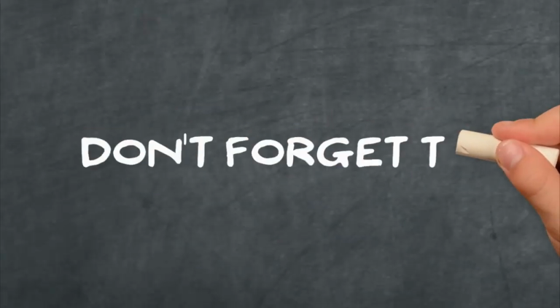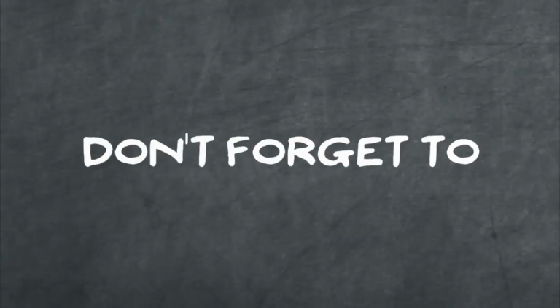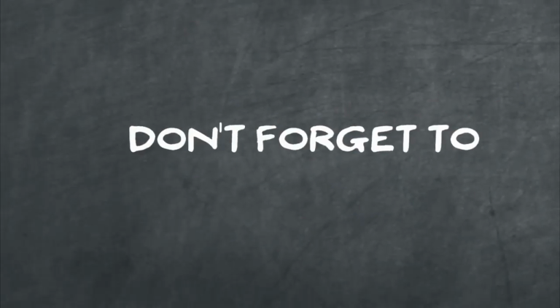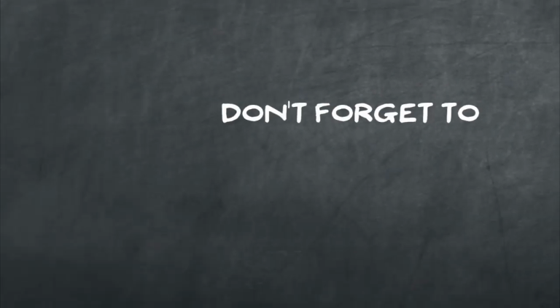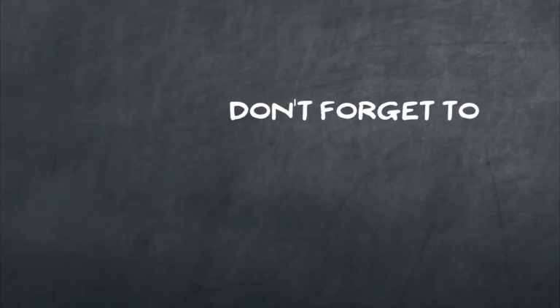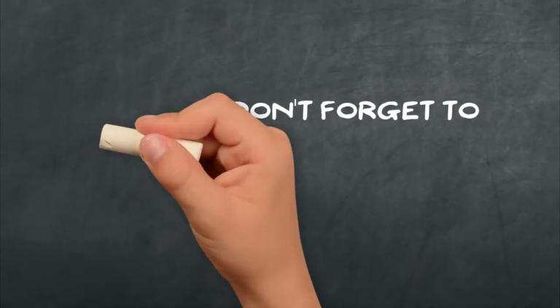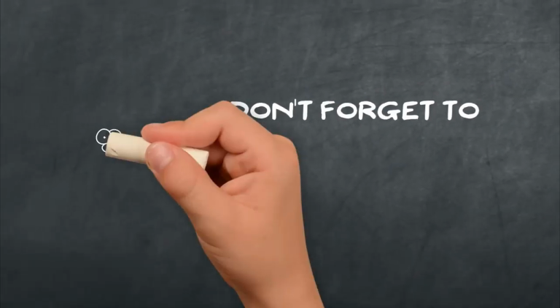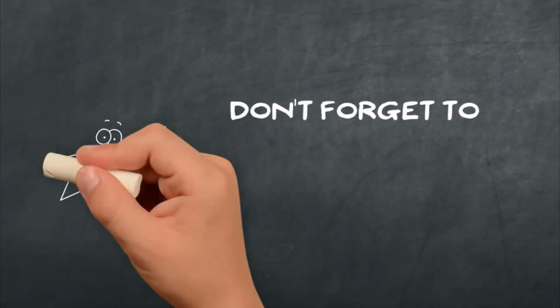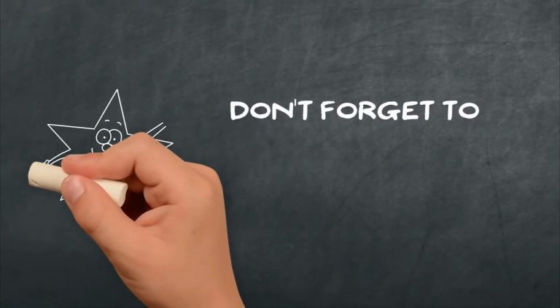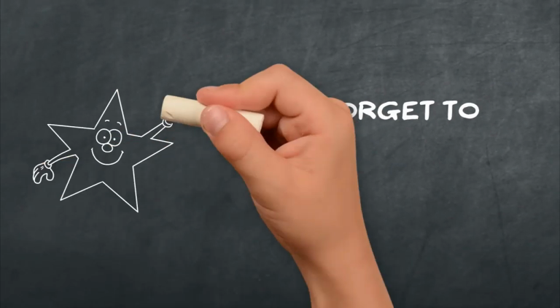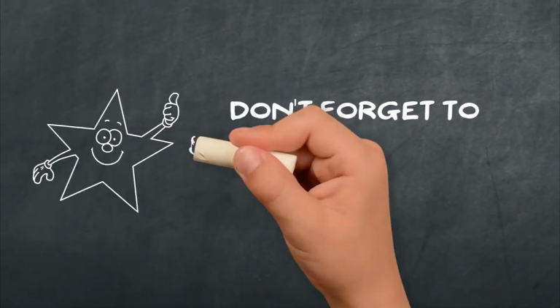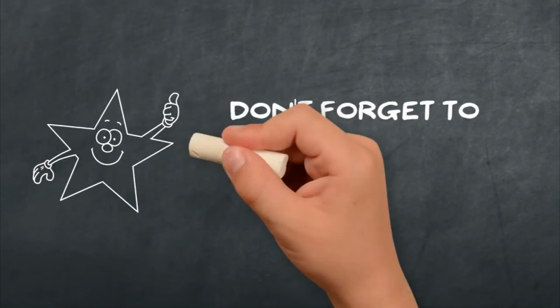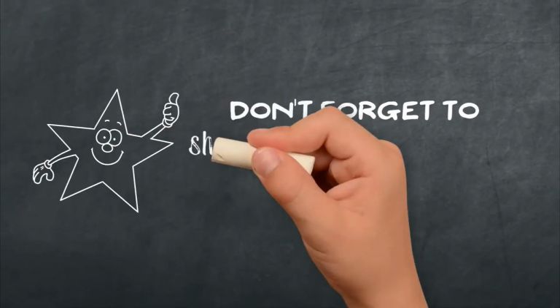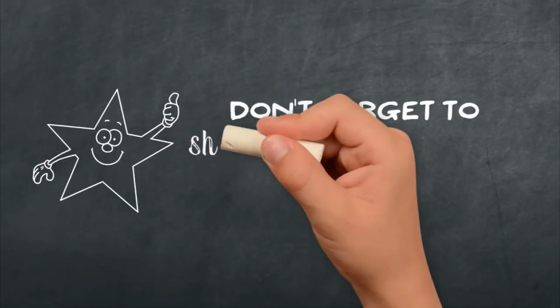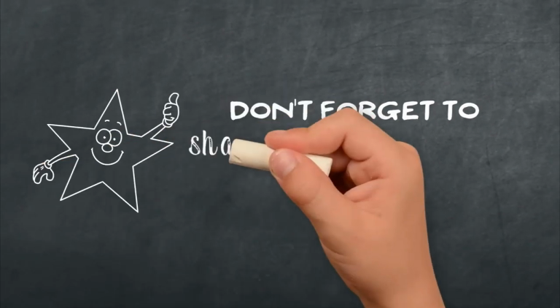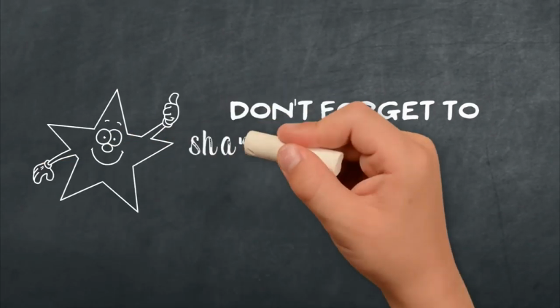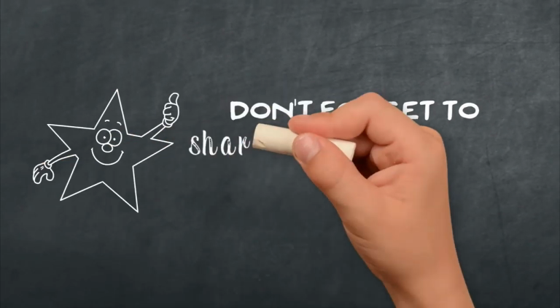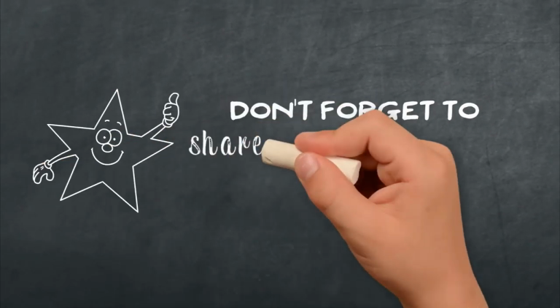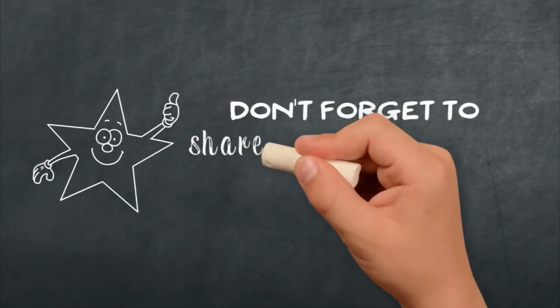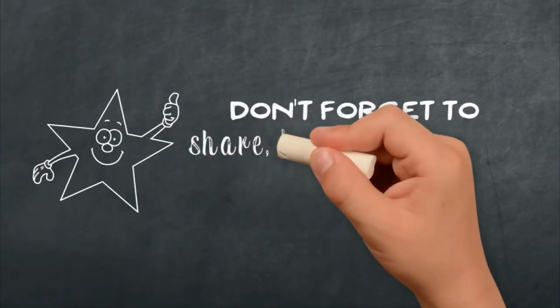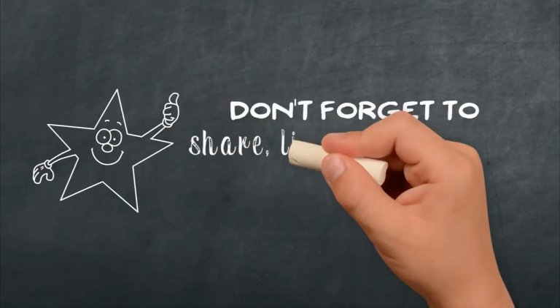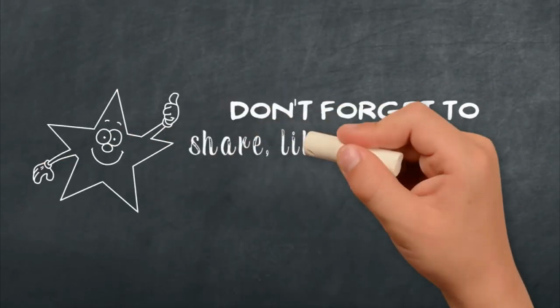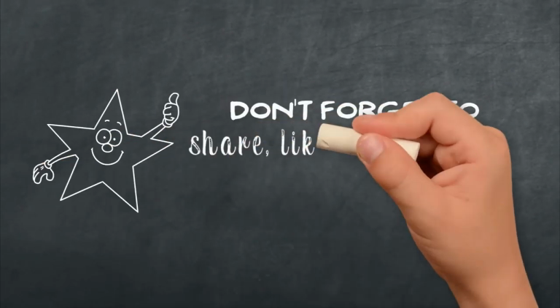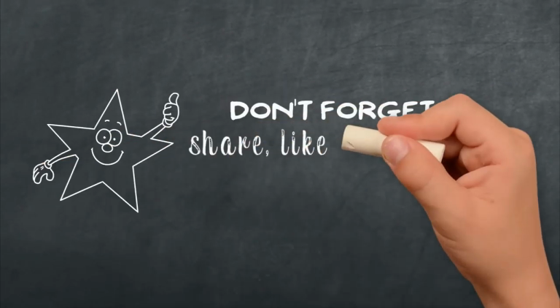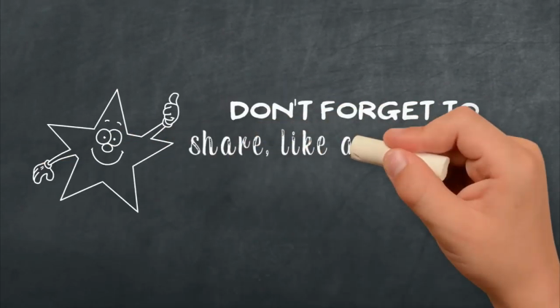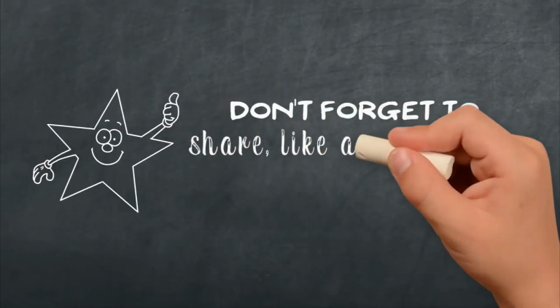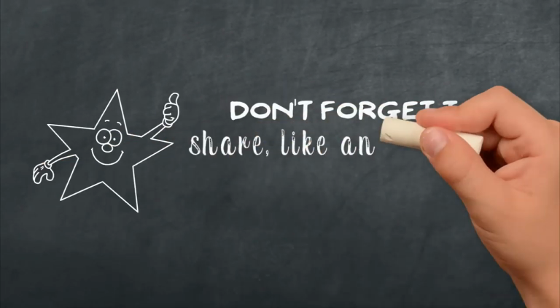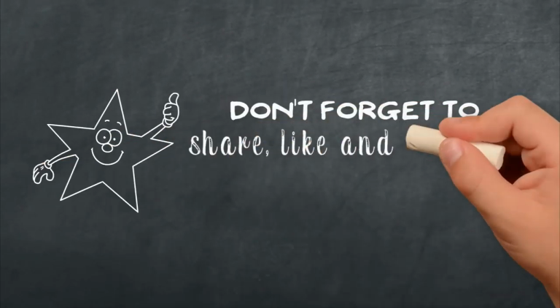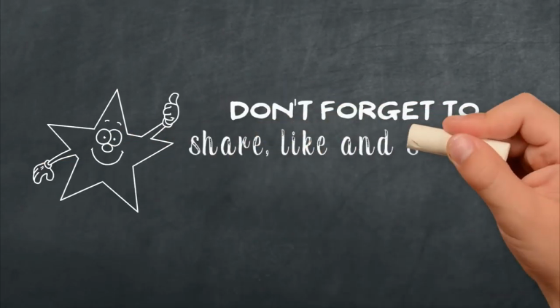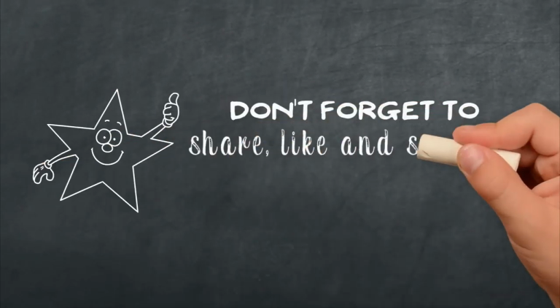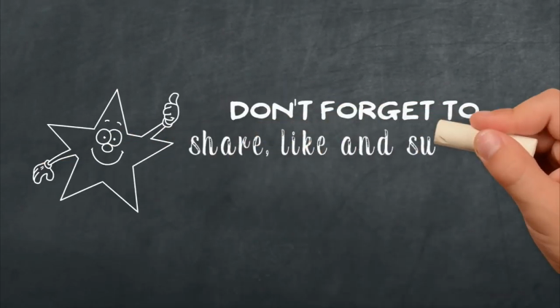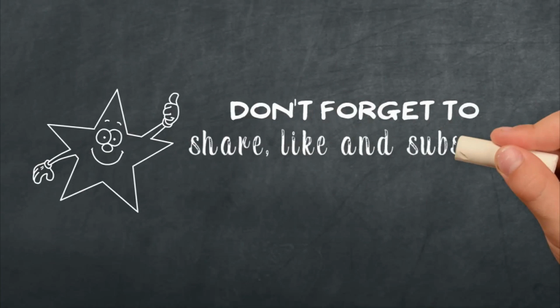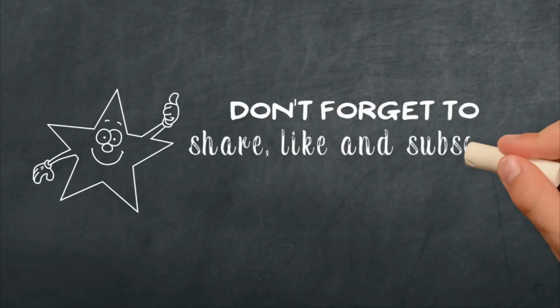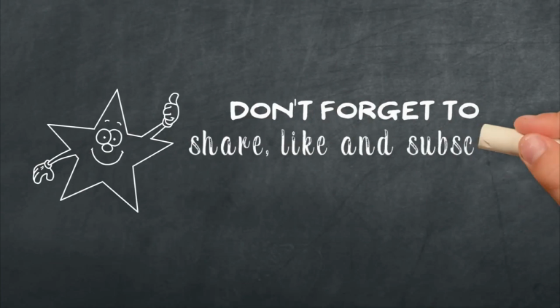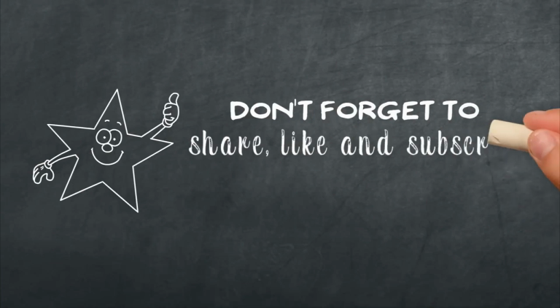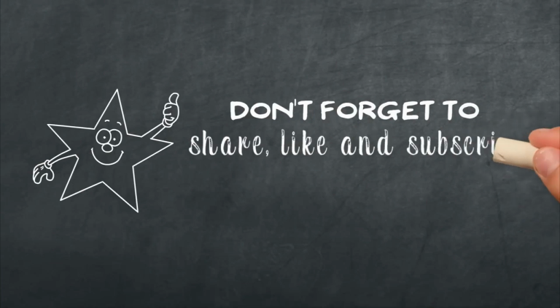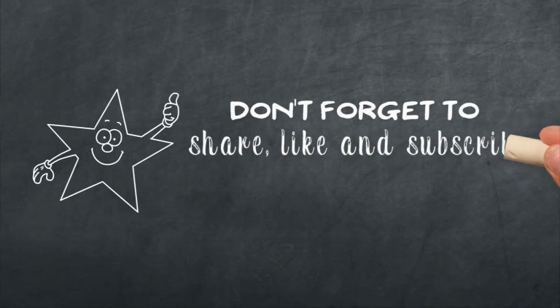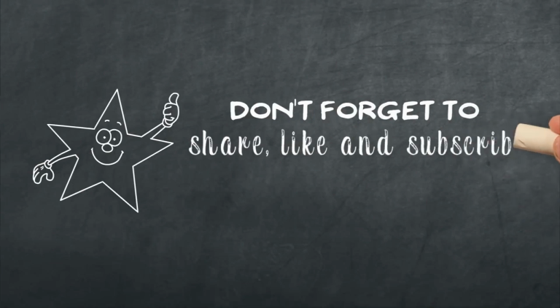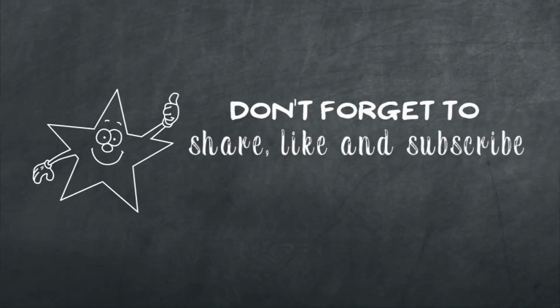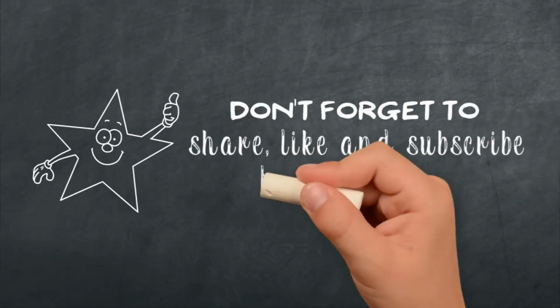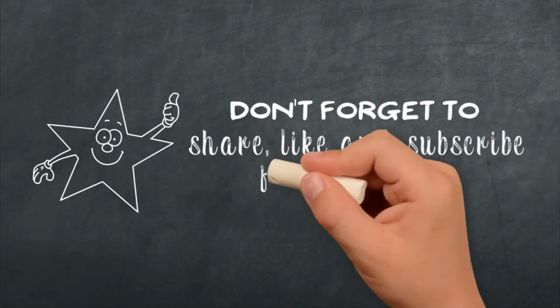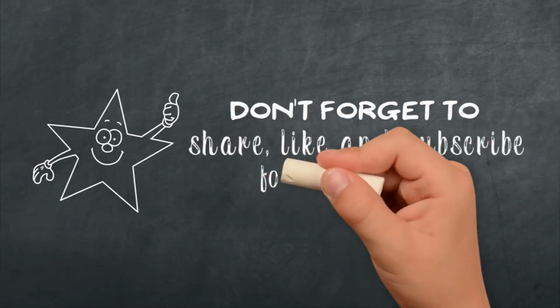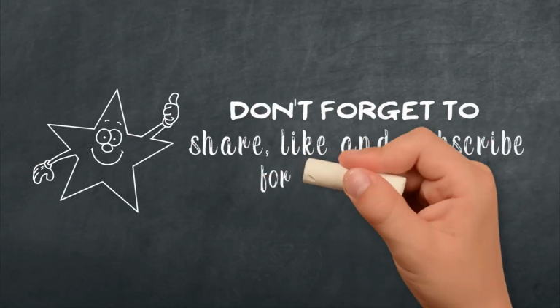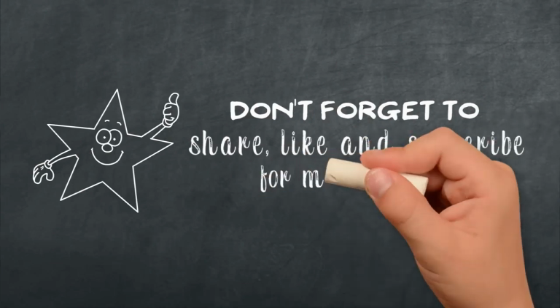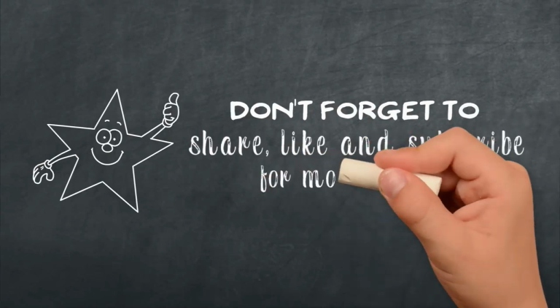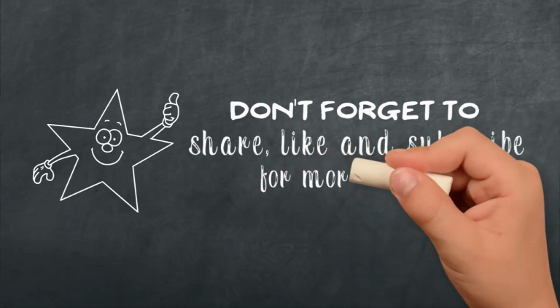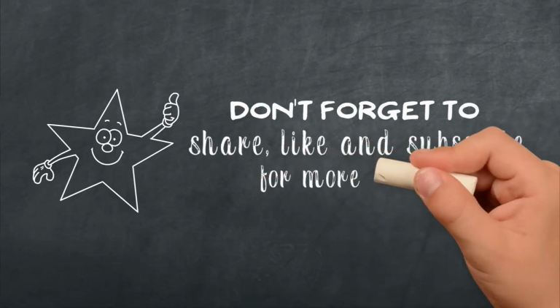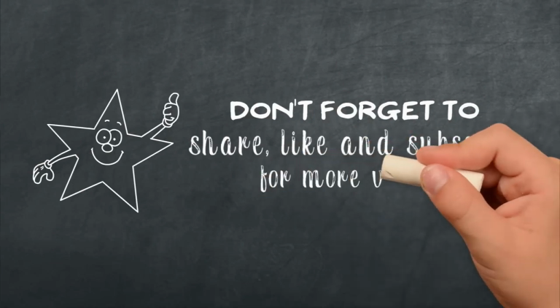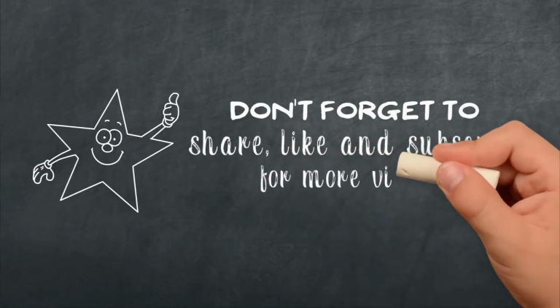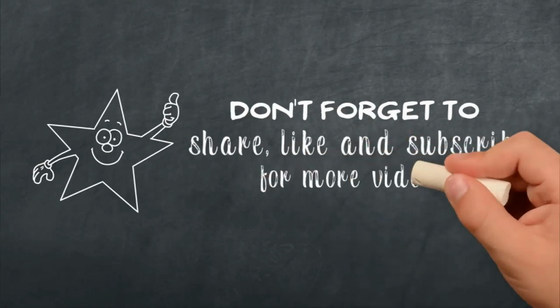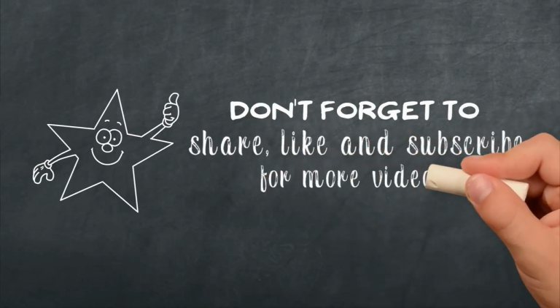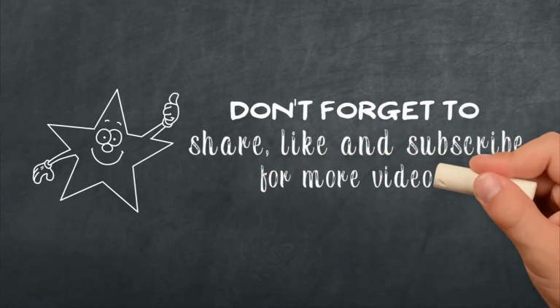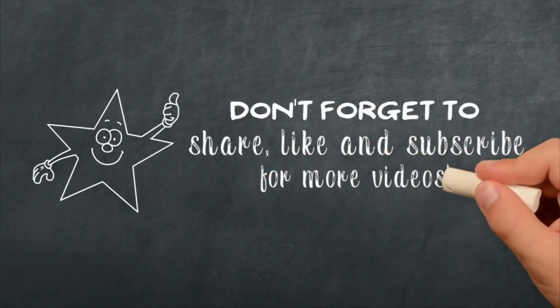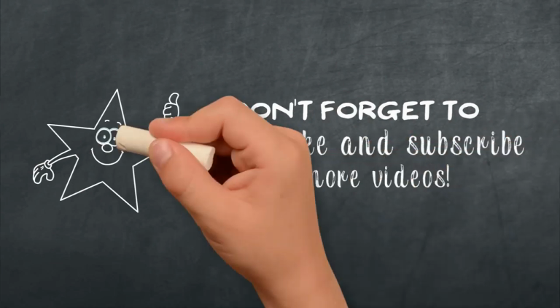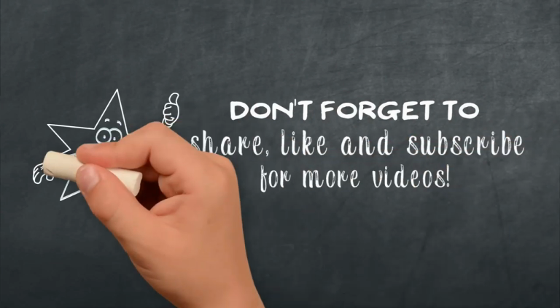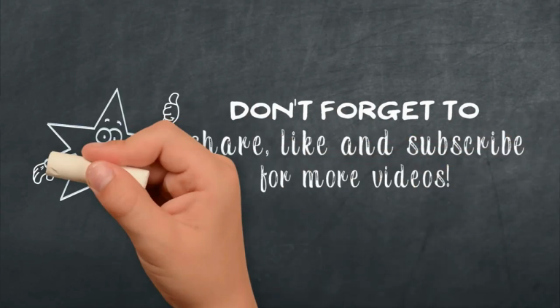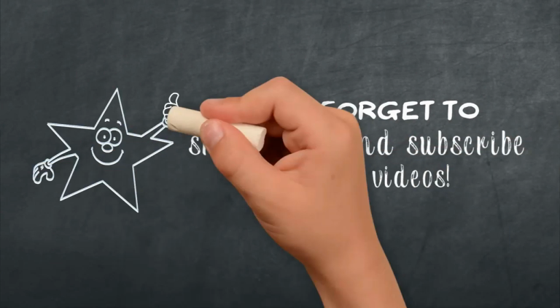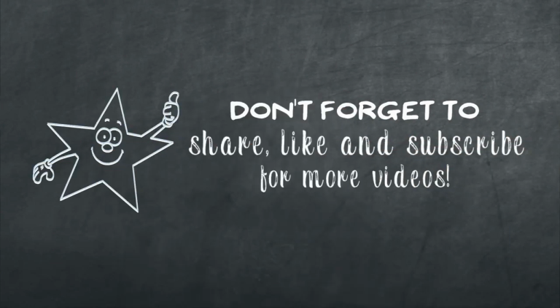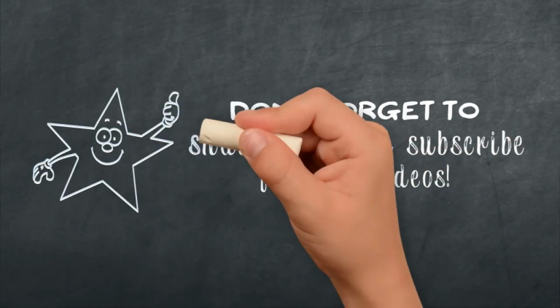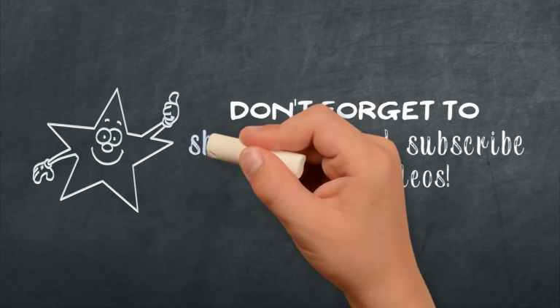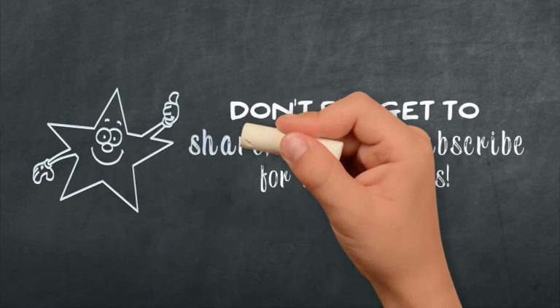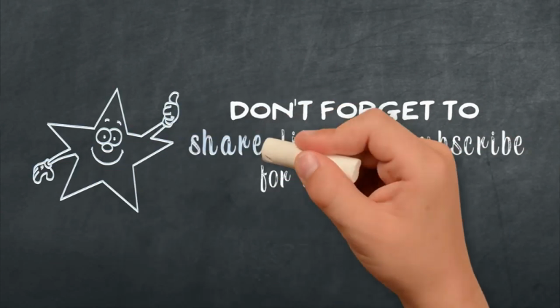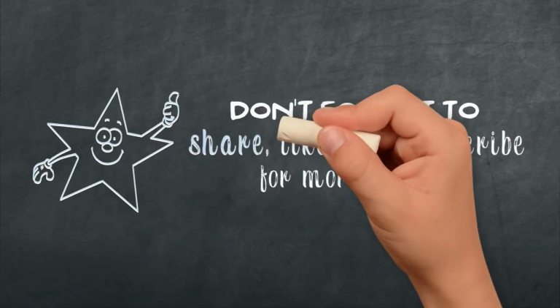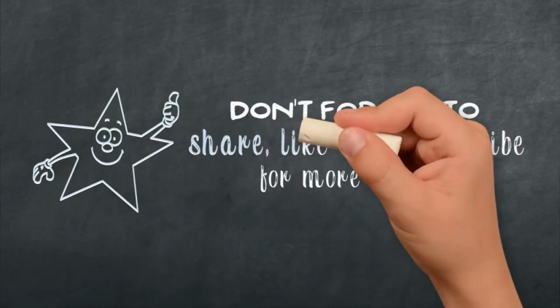Don't forget to share this video with your friends on social media, like the video and subscribe to my YouTube channel. Bye!